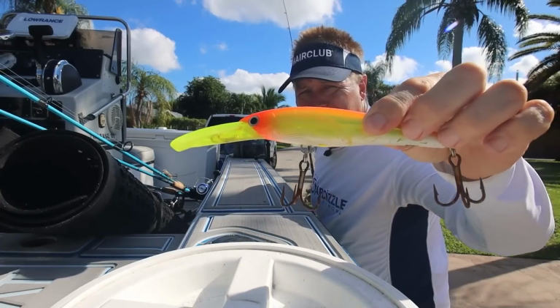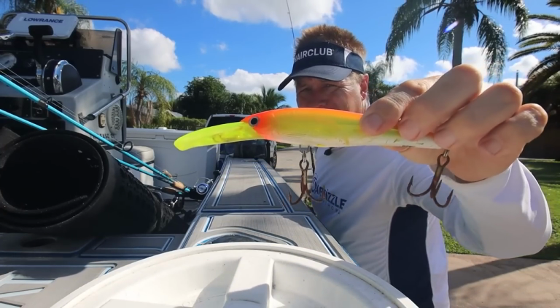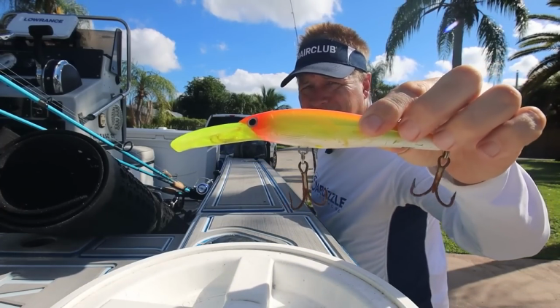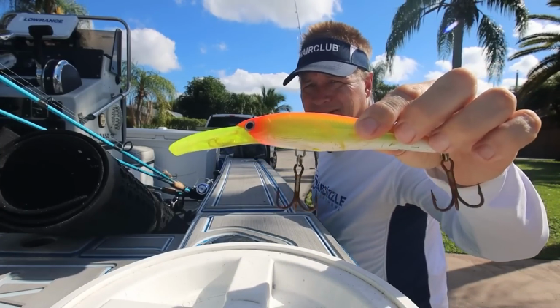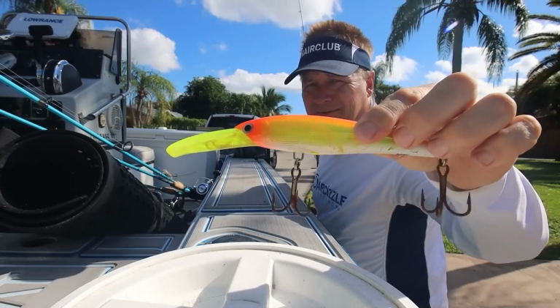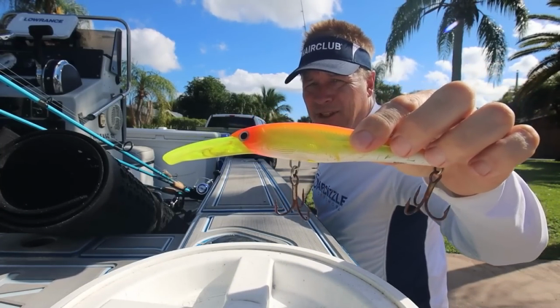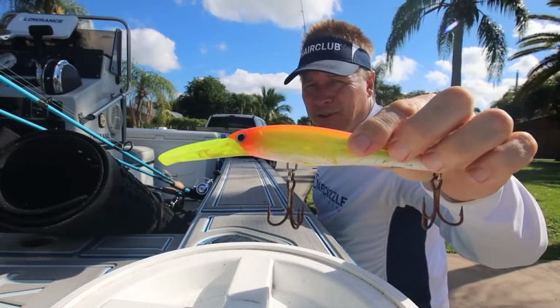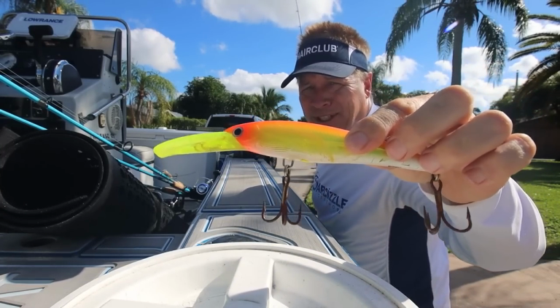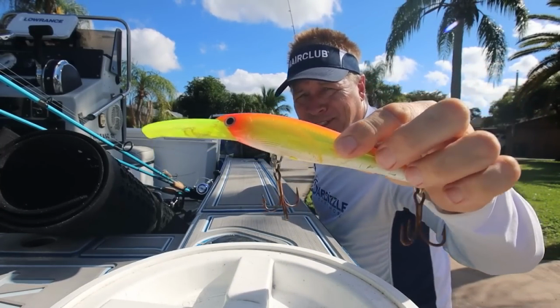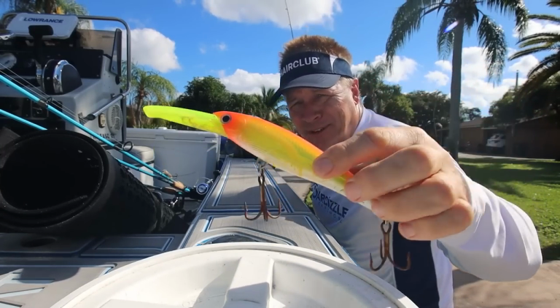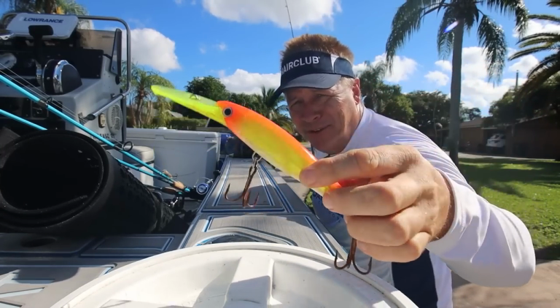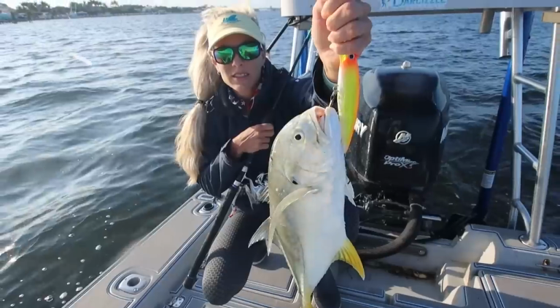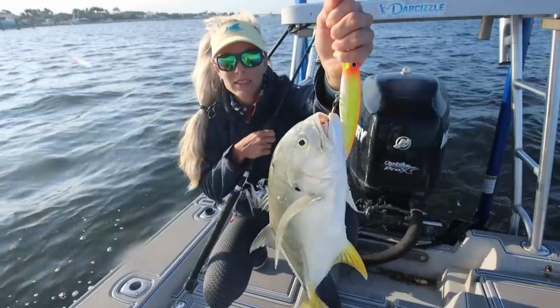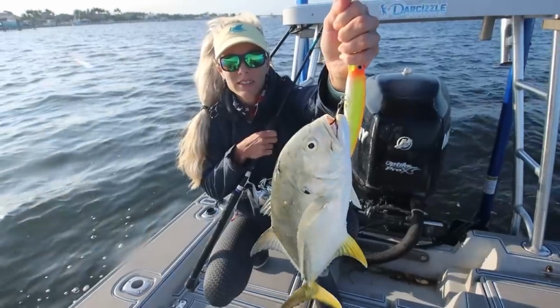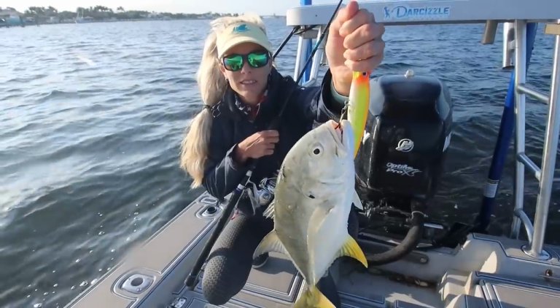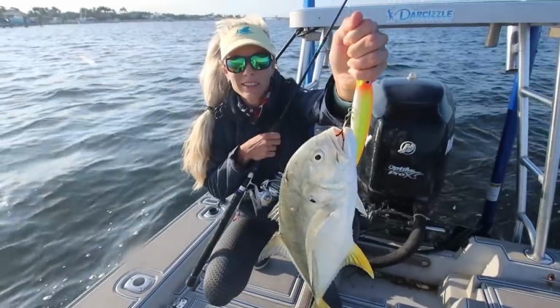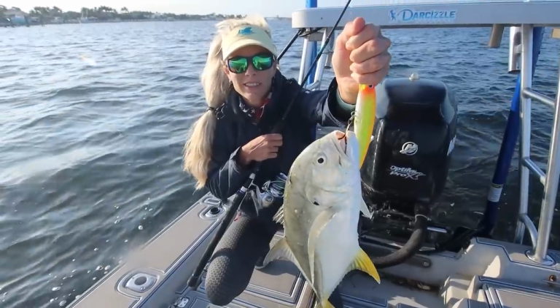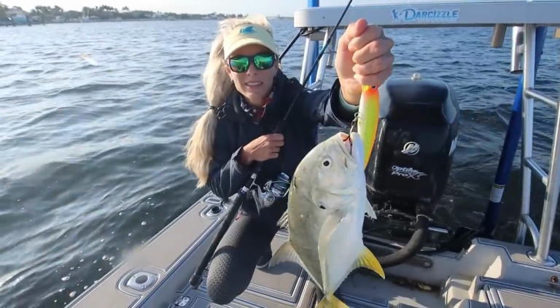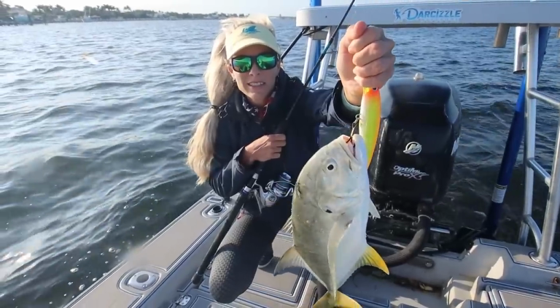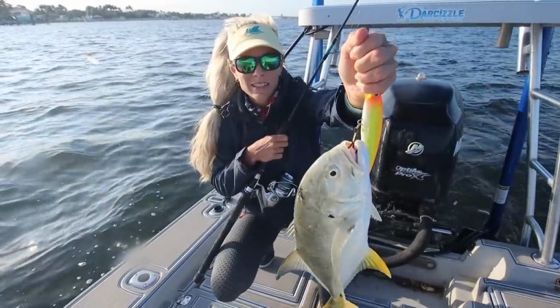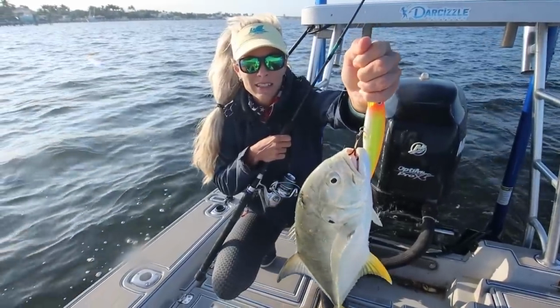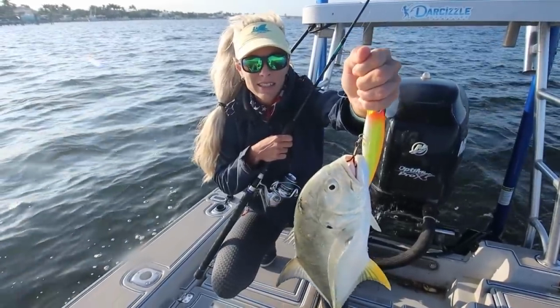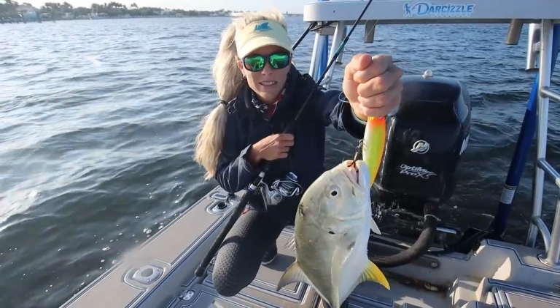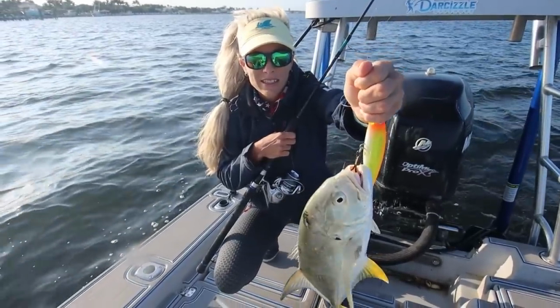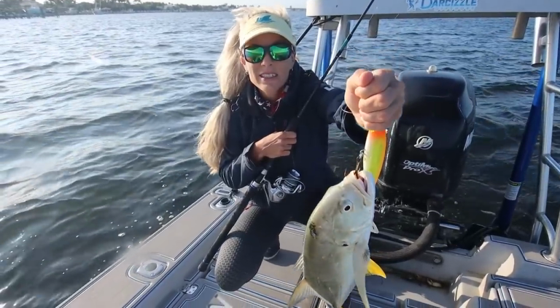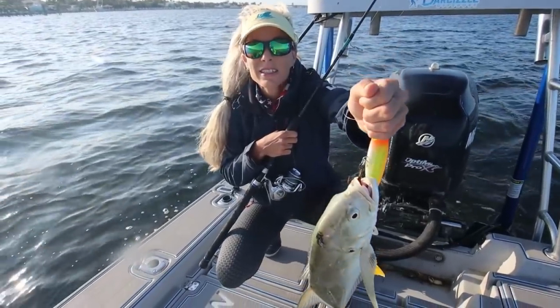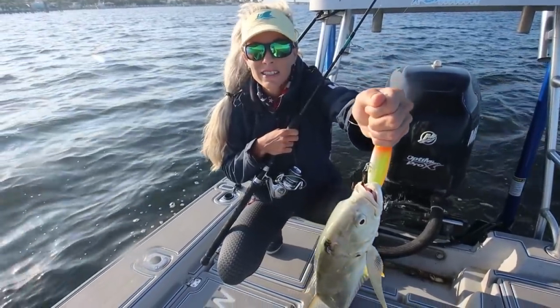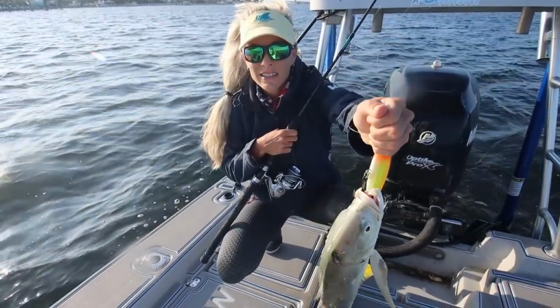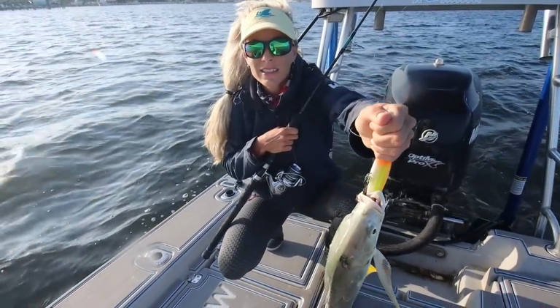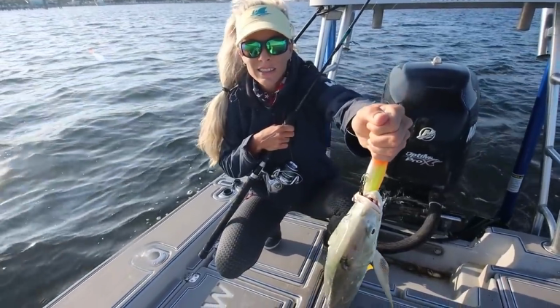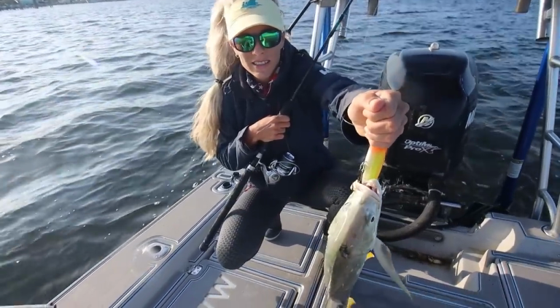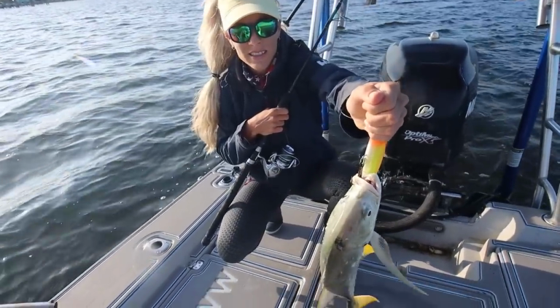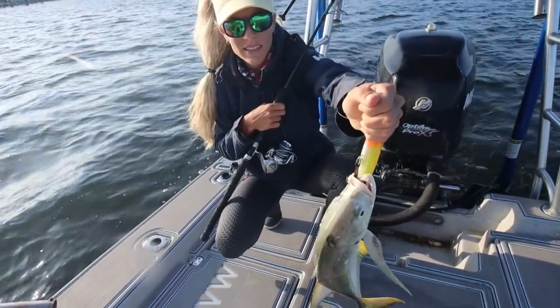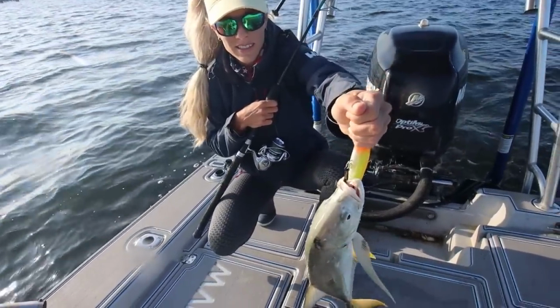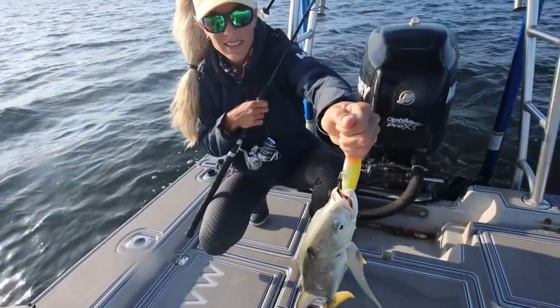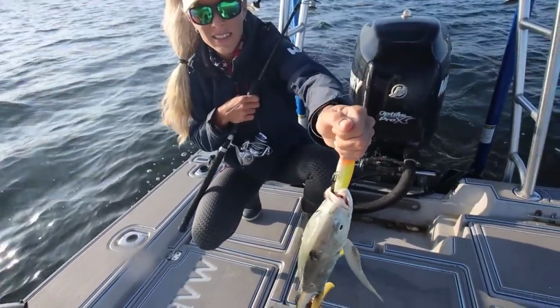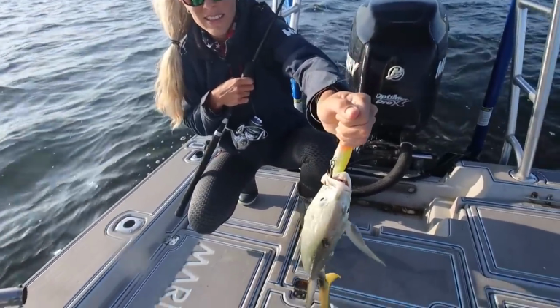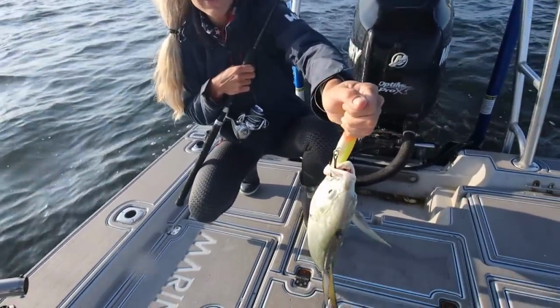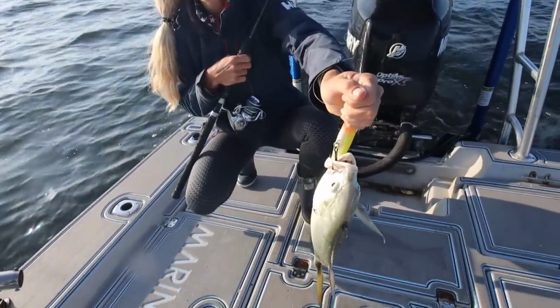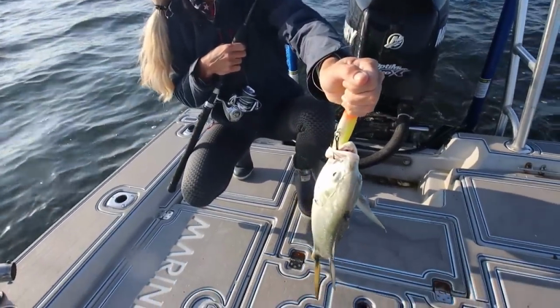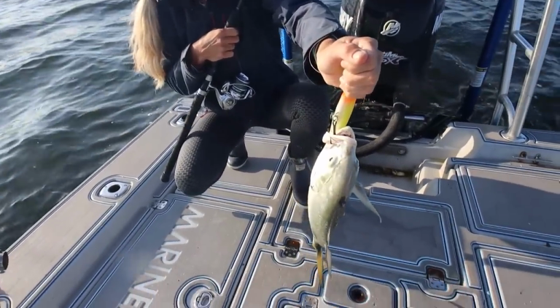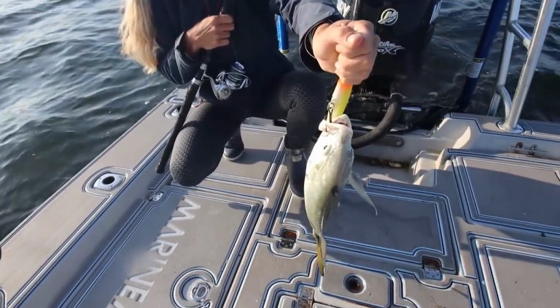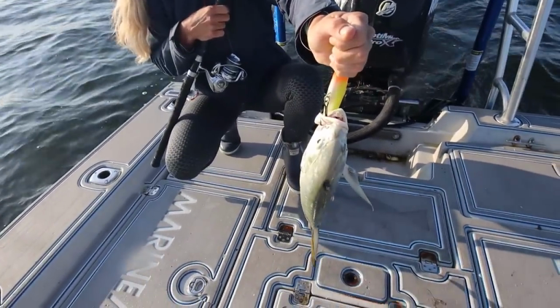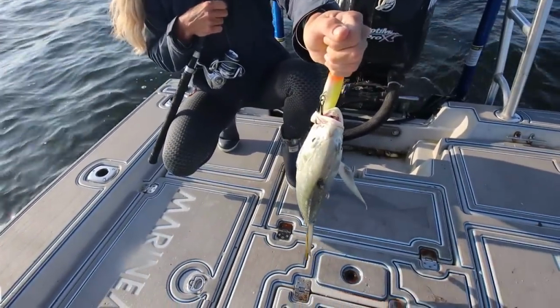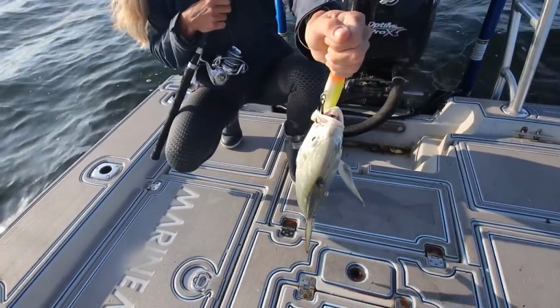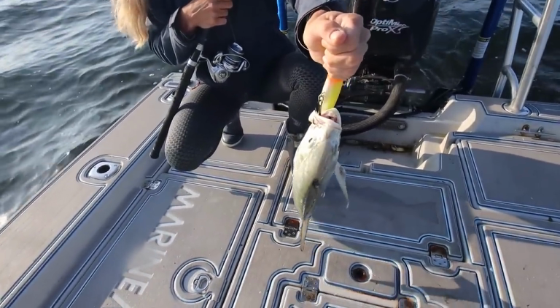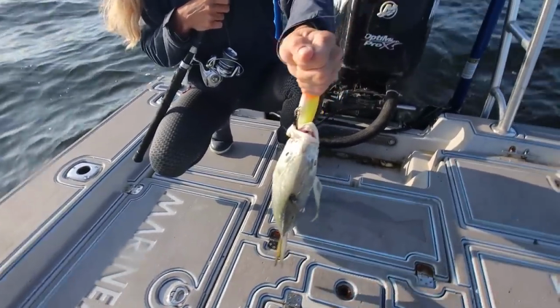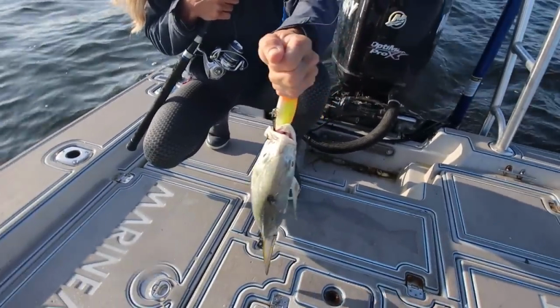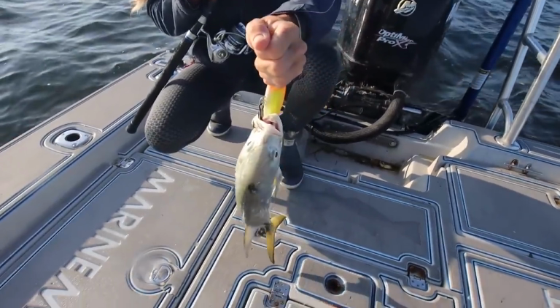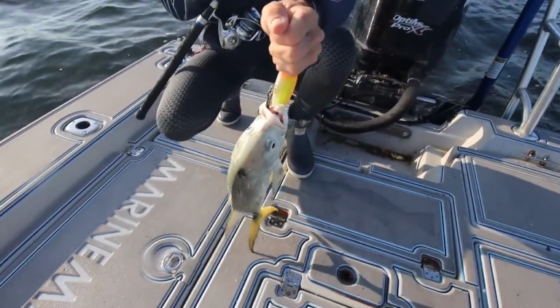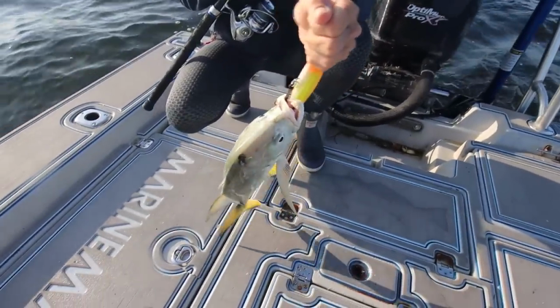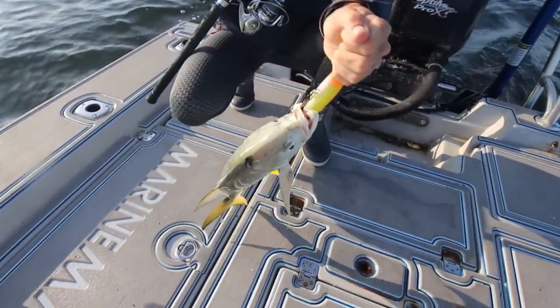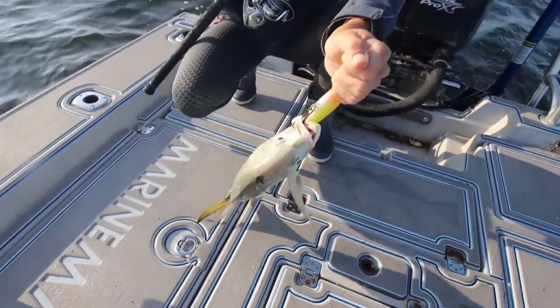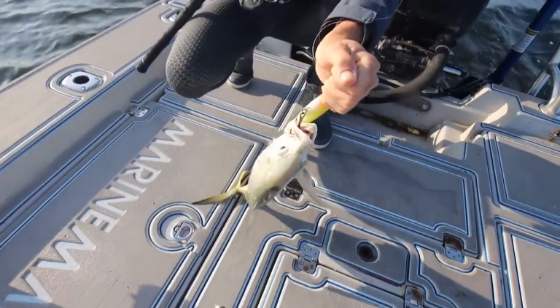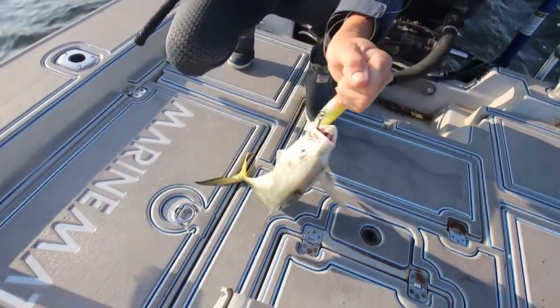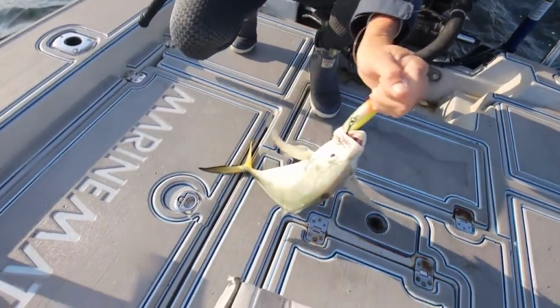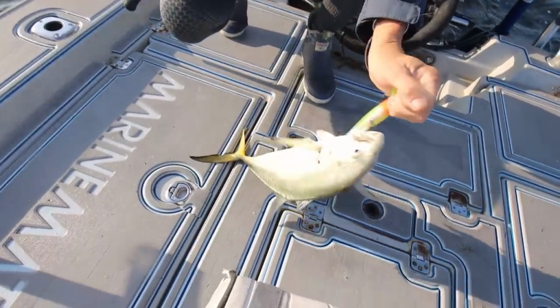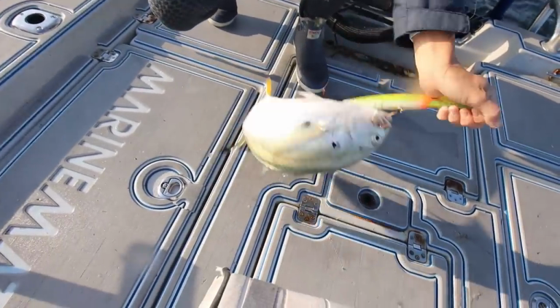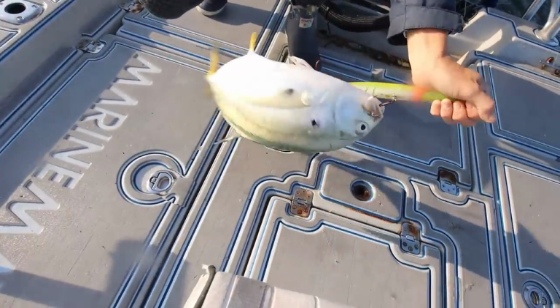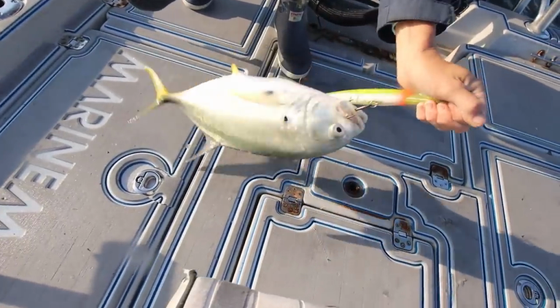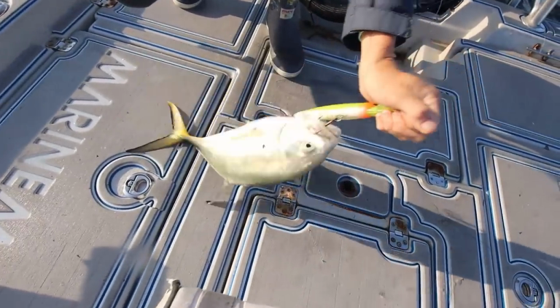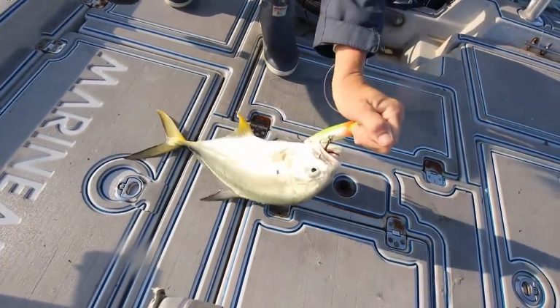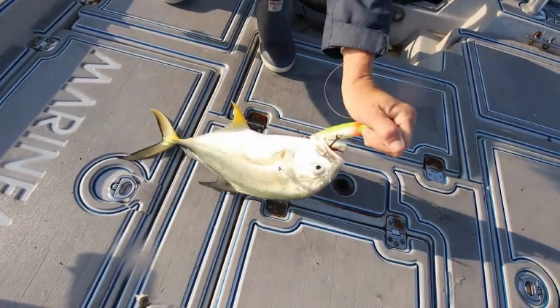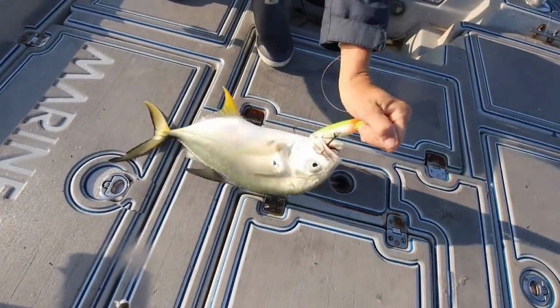Just in the last video we were going fishing and I said we never leave home without this lure. So far that's the only fish — first fish of the day, baby!